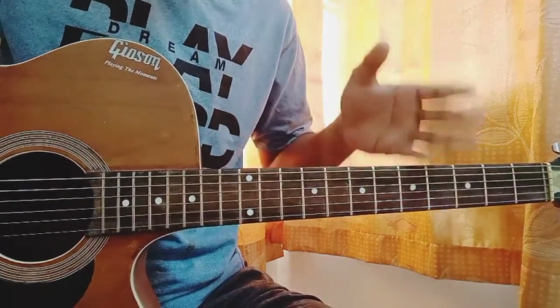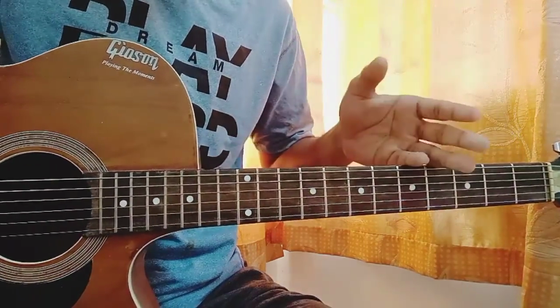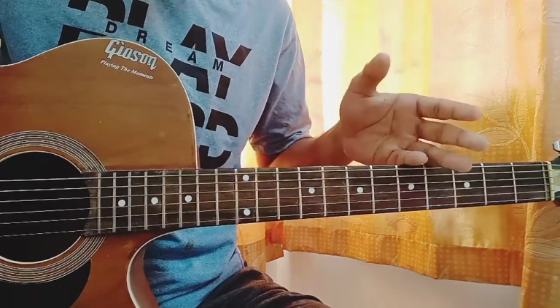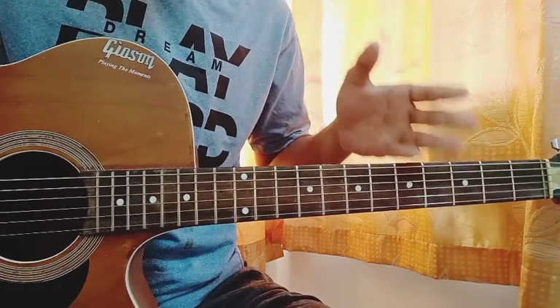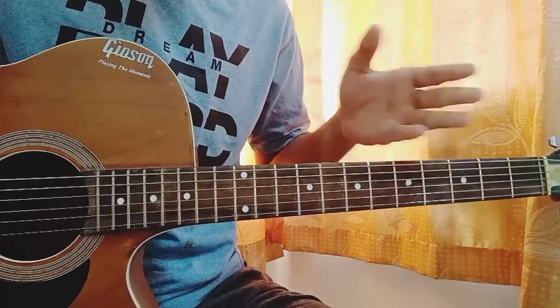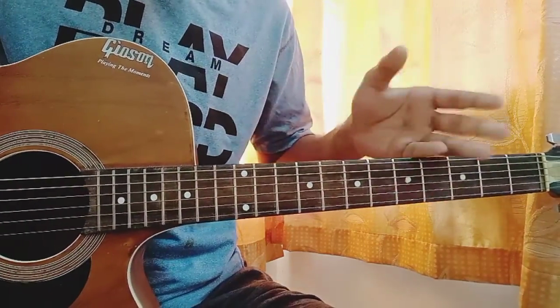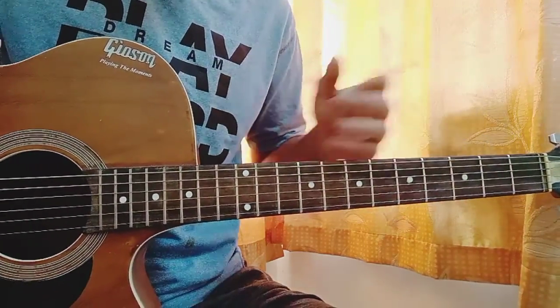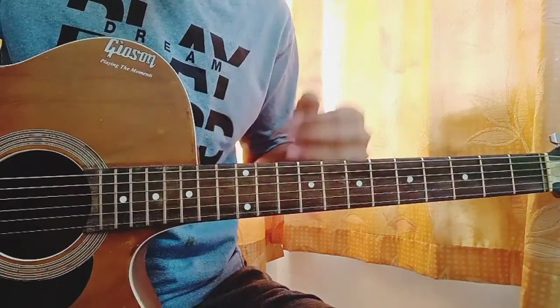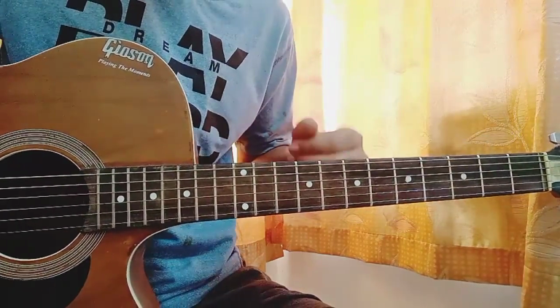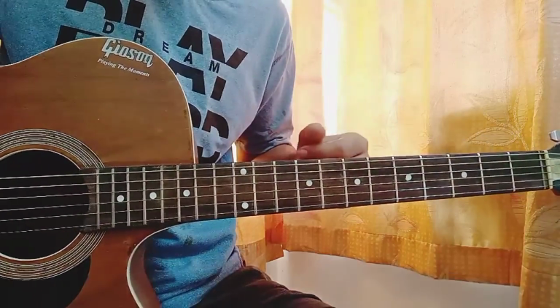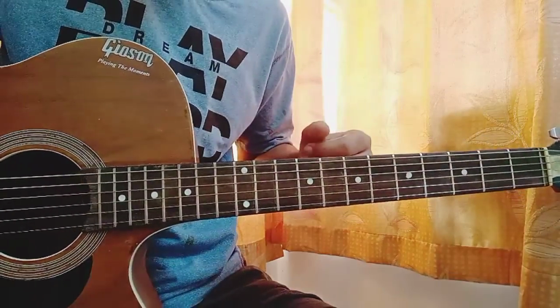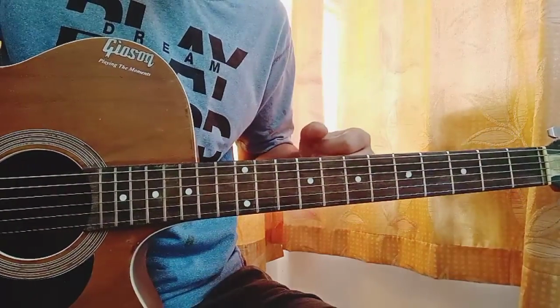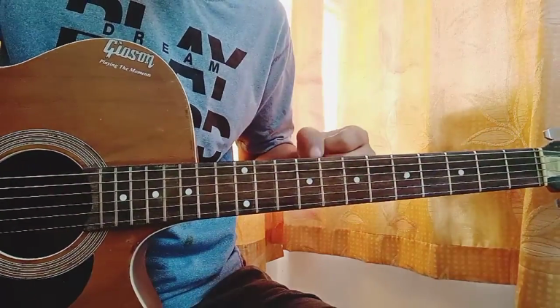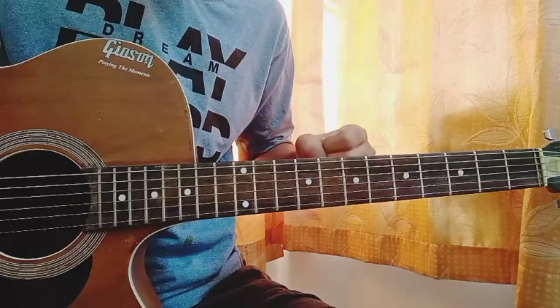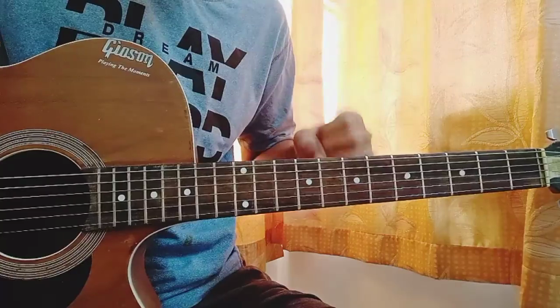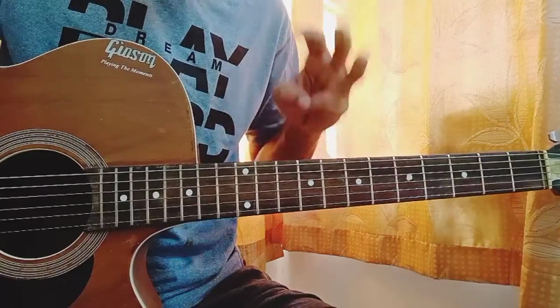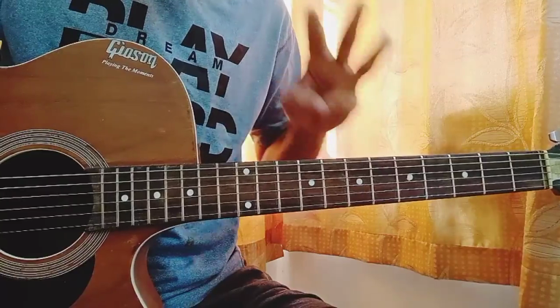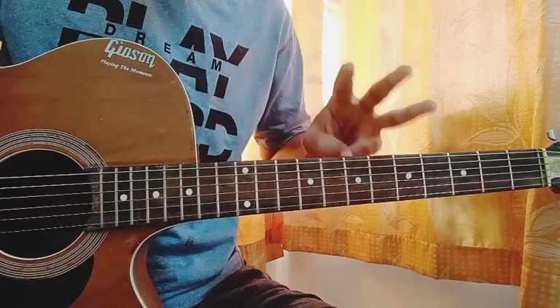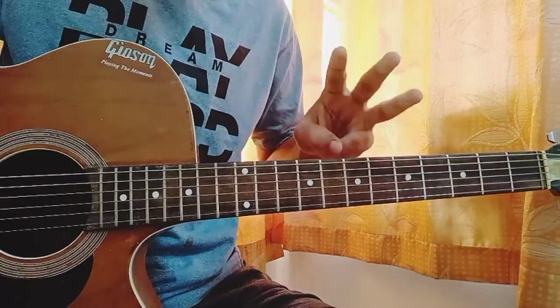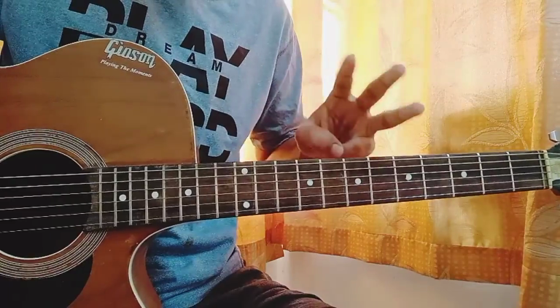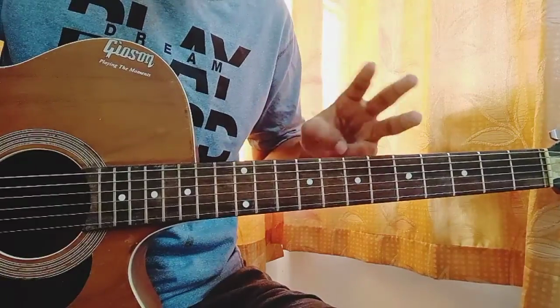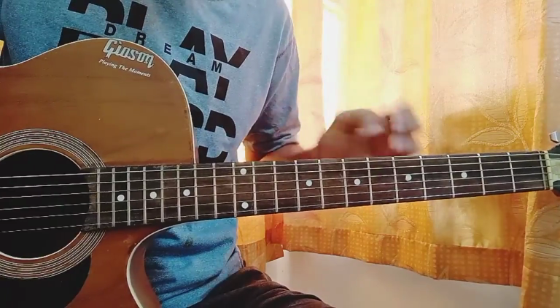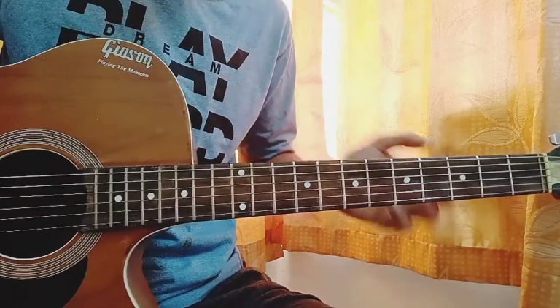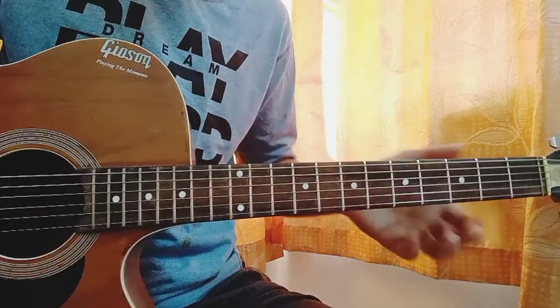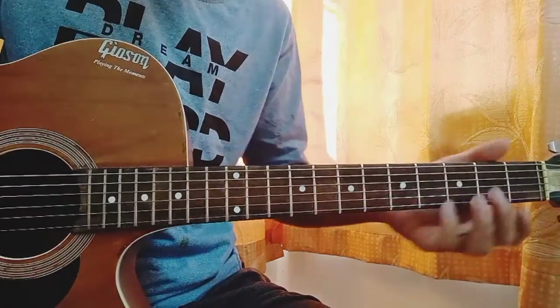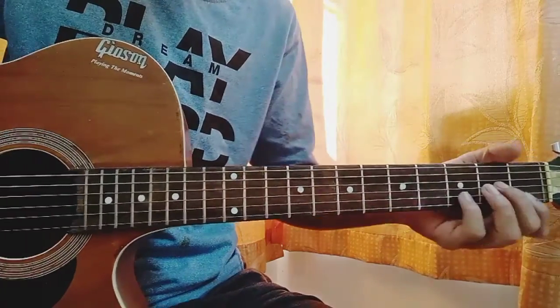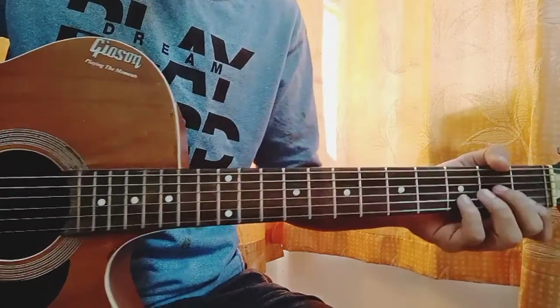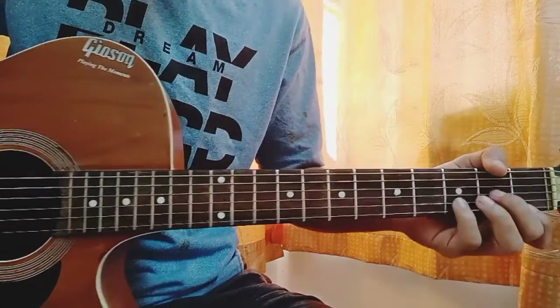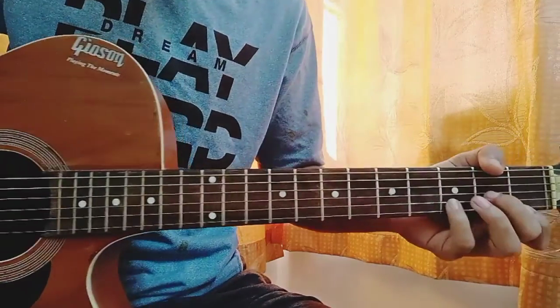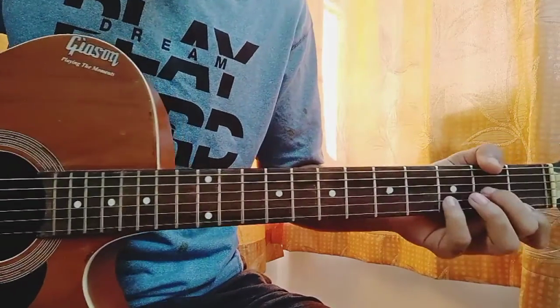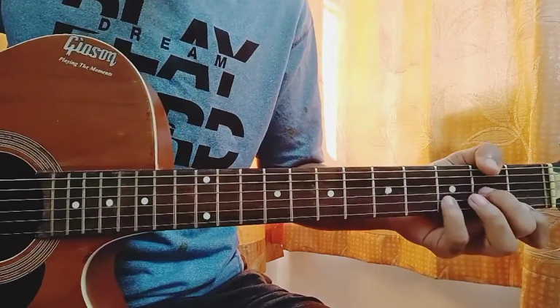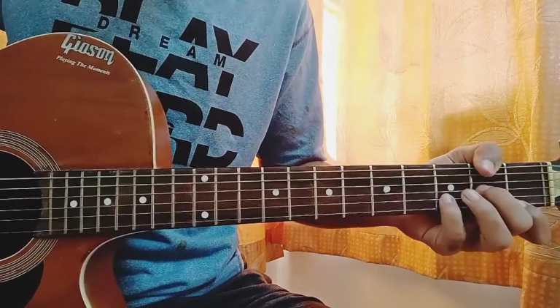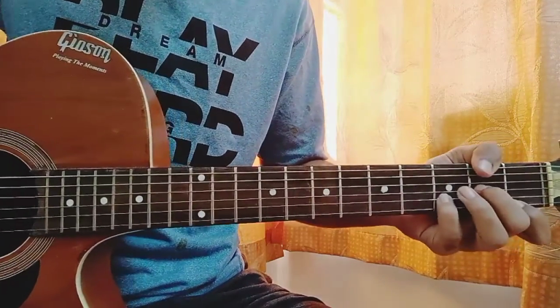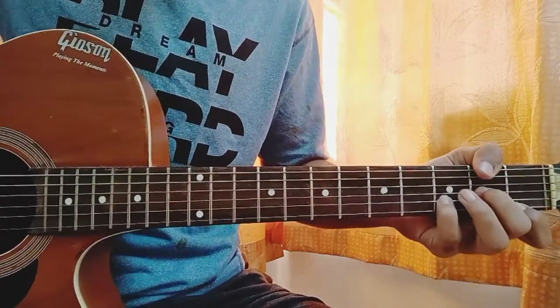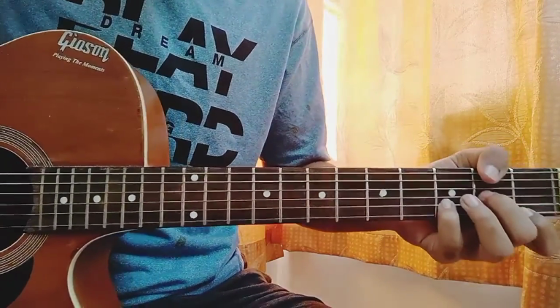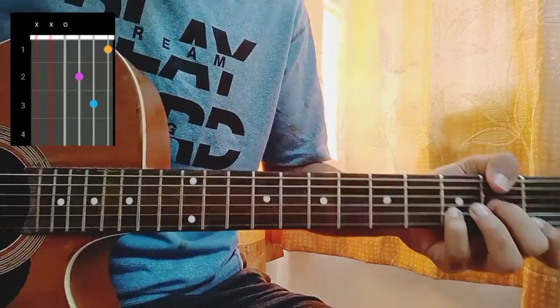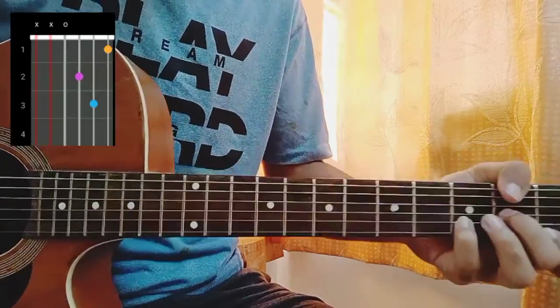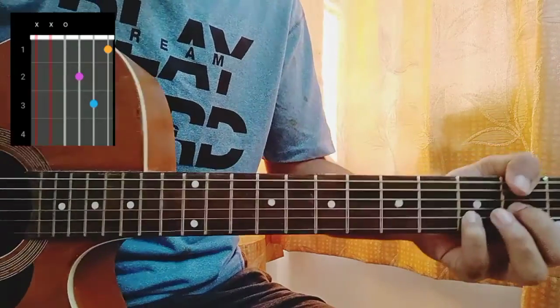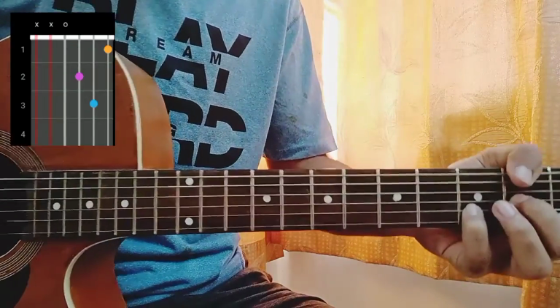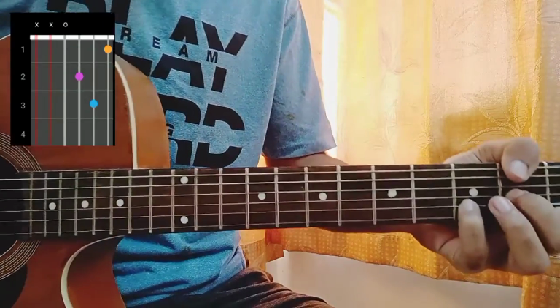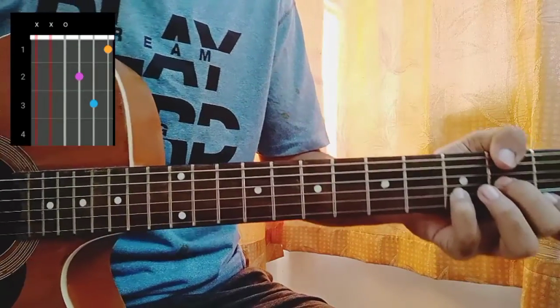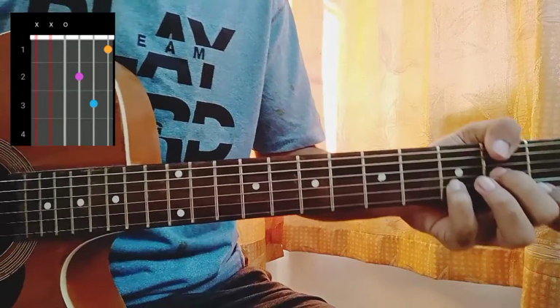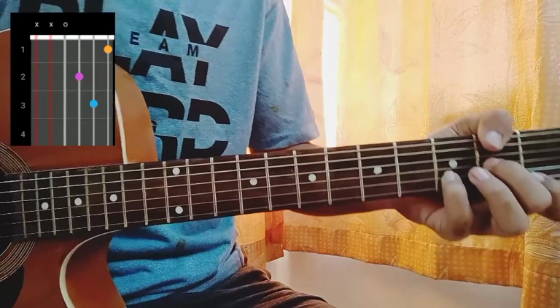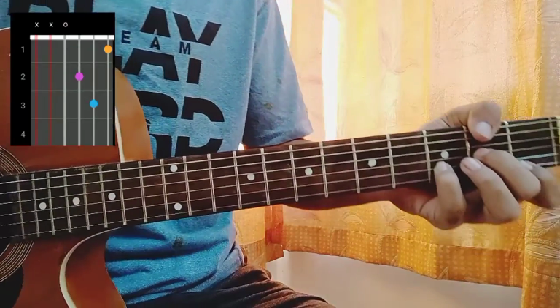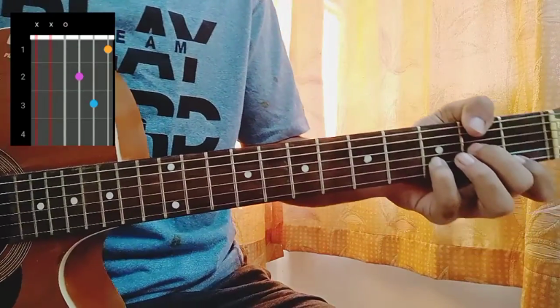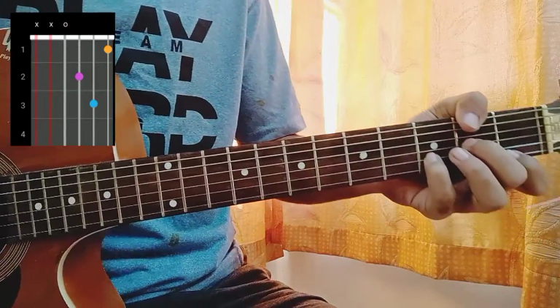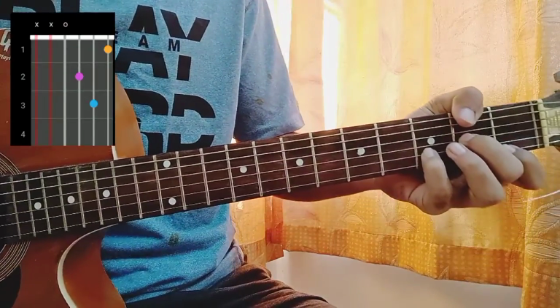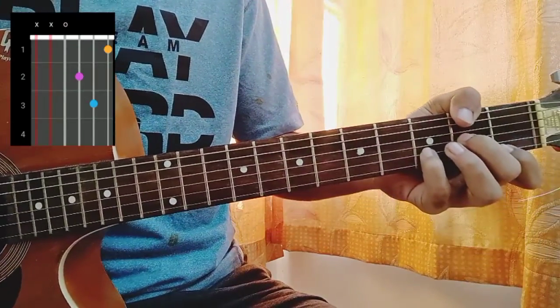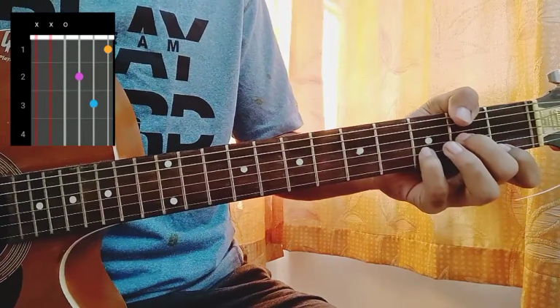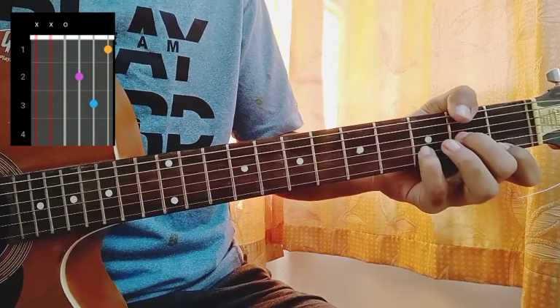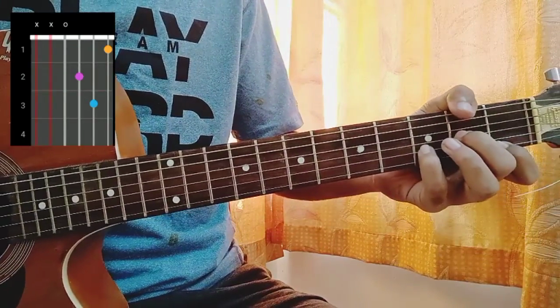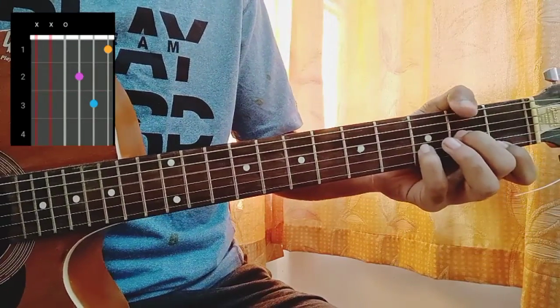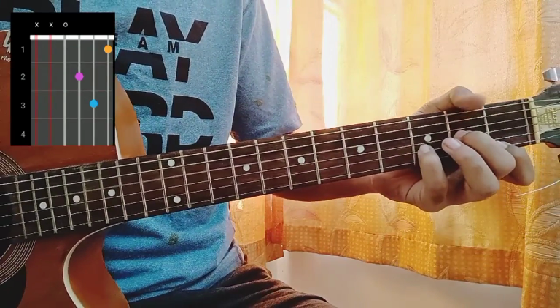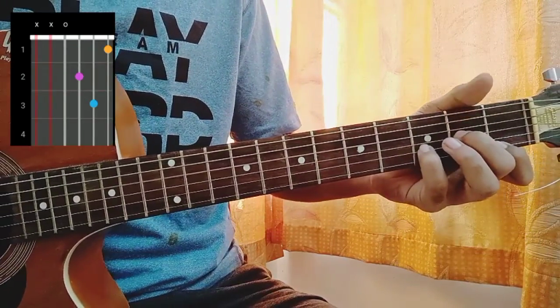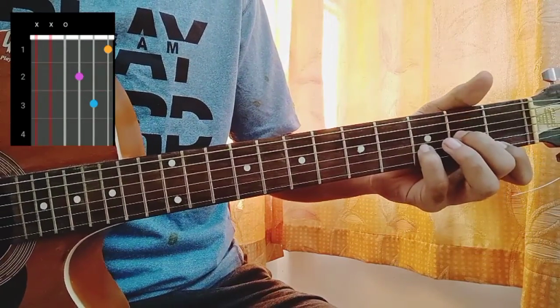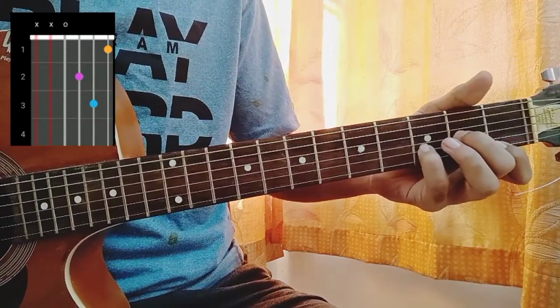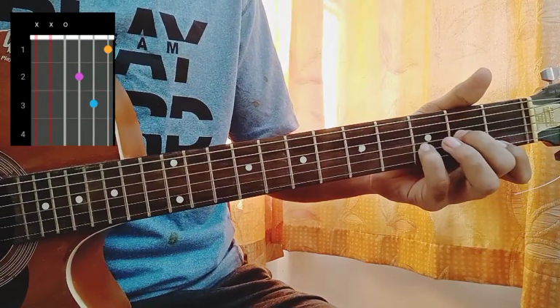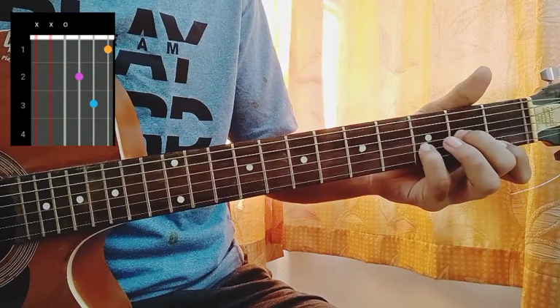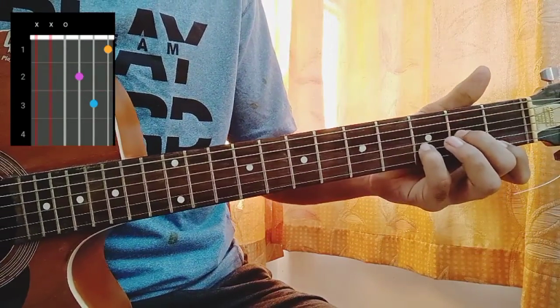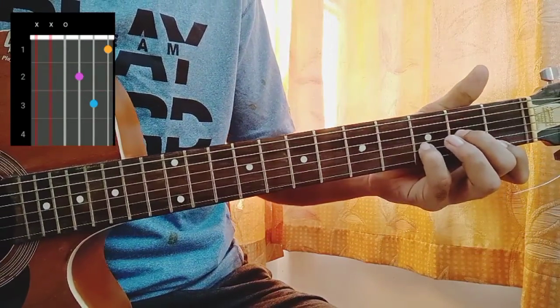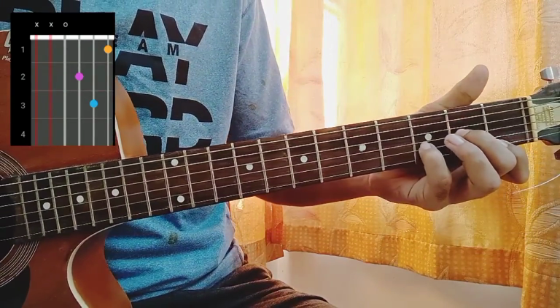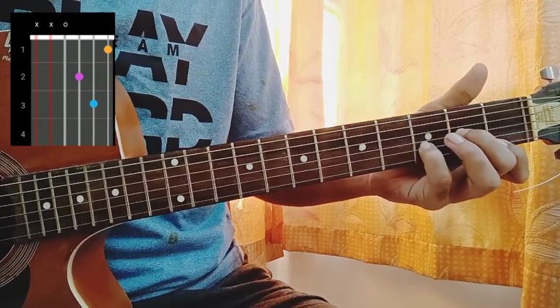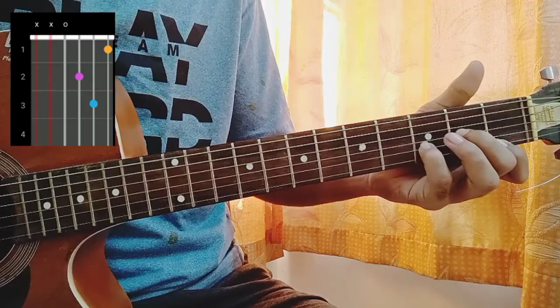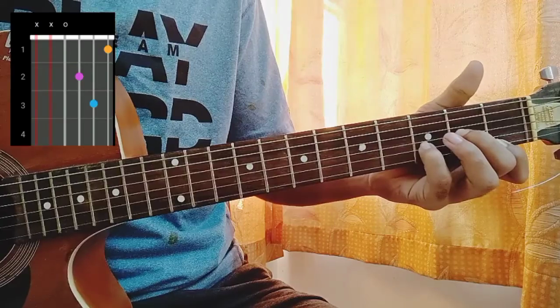Let's quickly have a look at the chord shapes — just three chords. First chord is a D minor, which is Mute, Mute, Open, Second, Third, First.